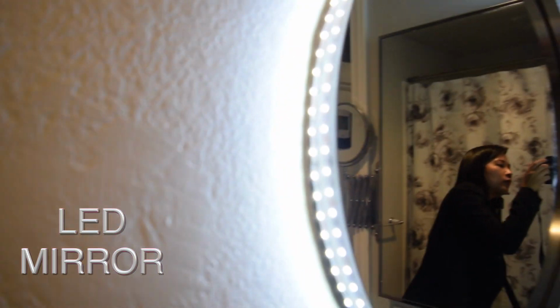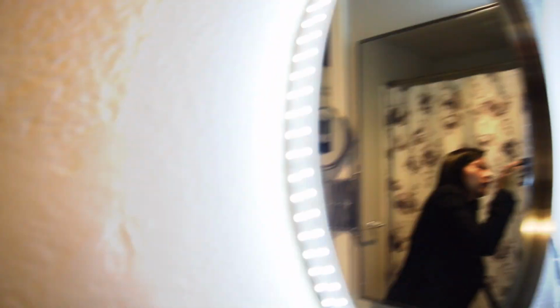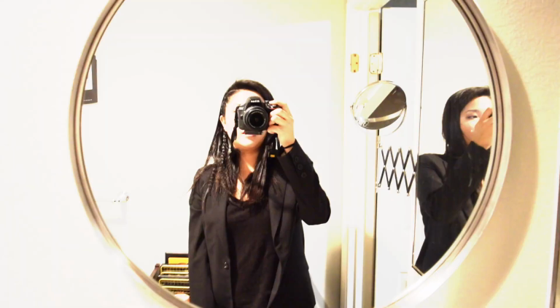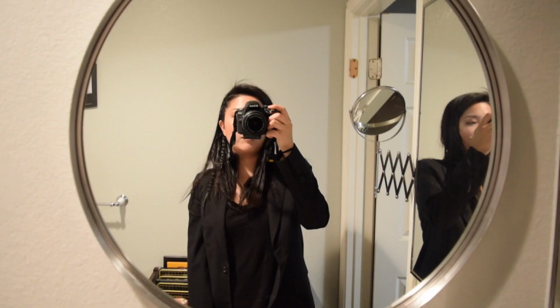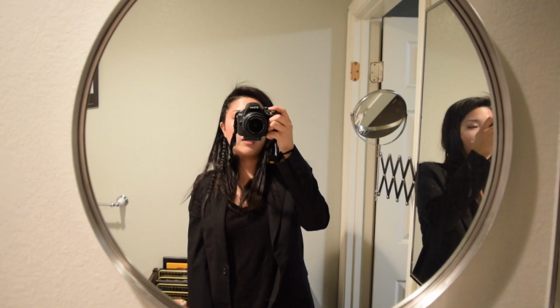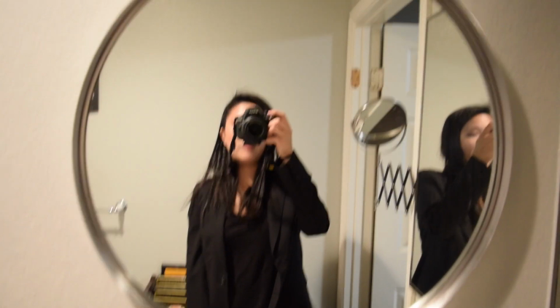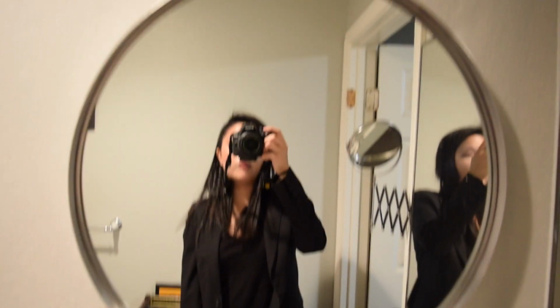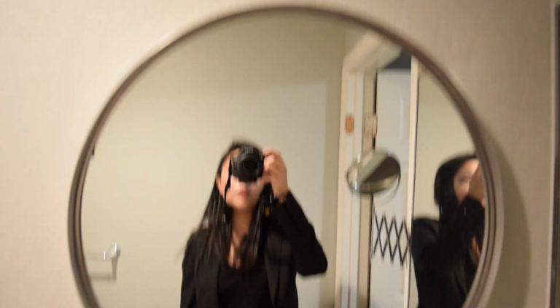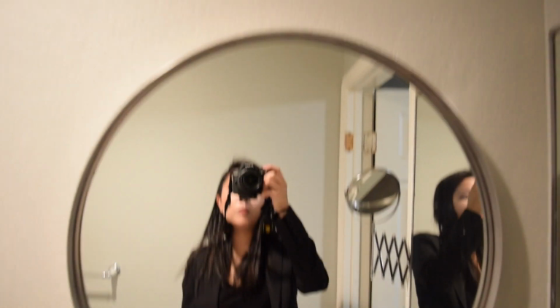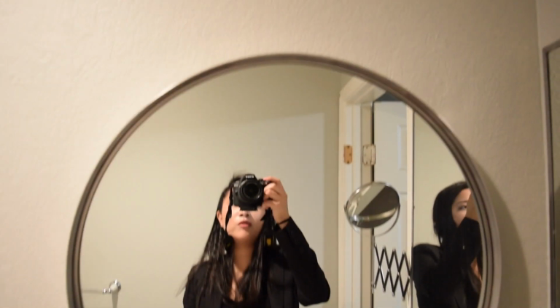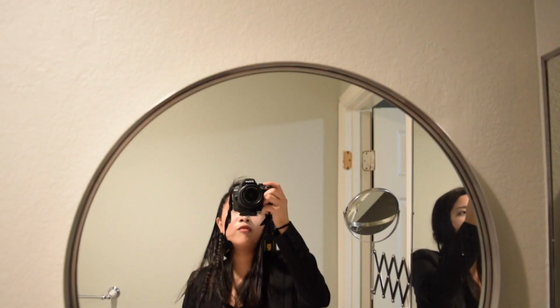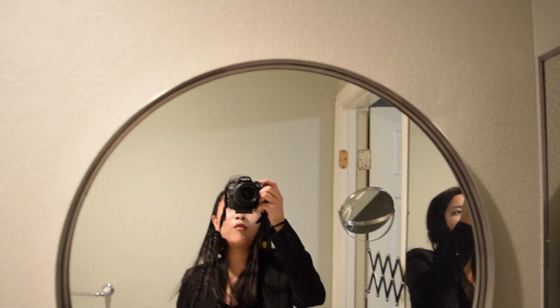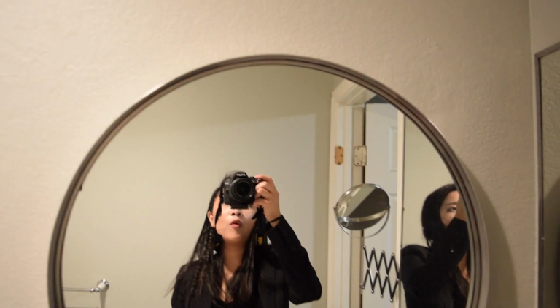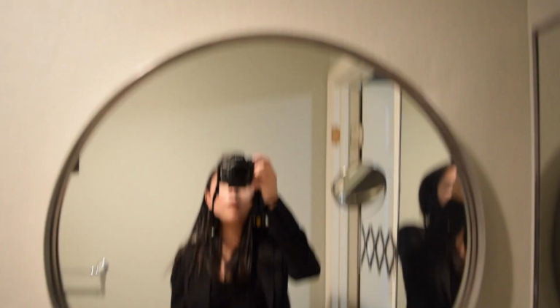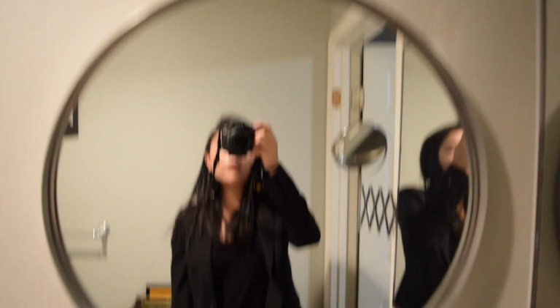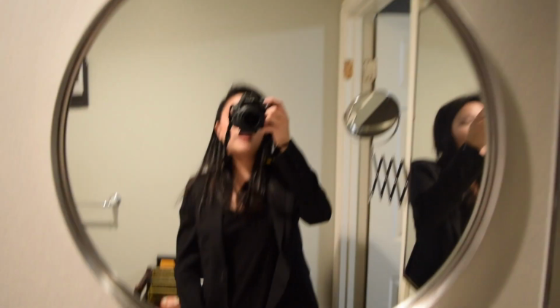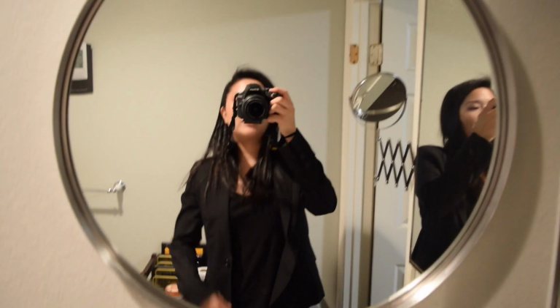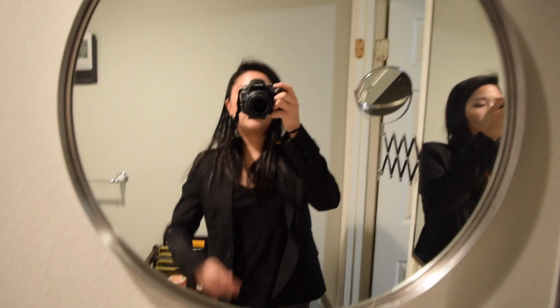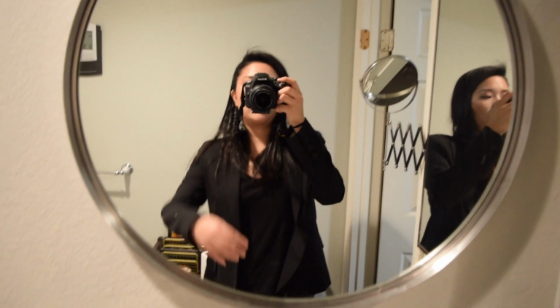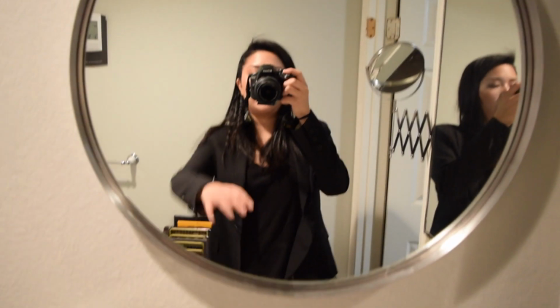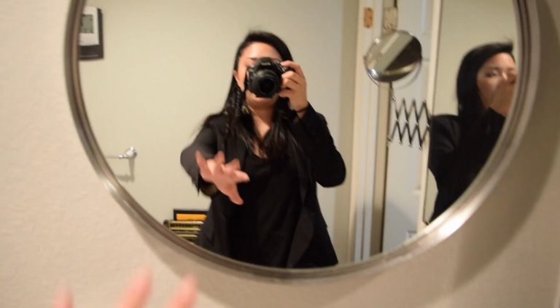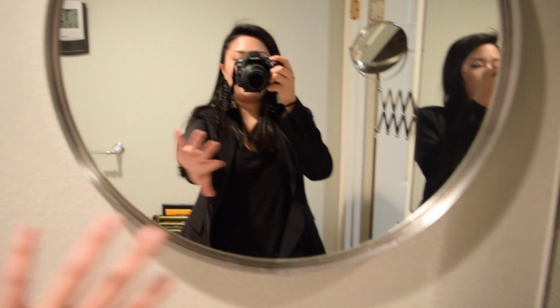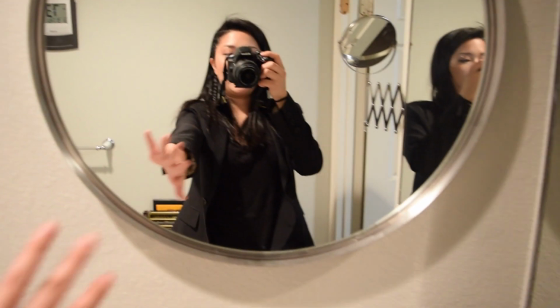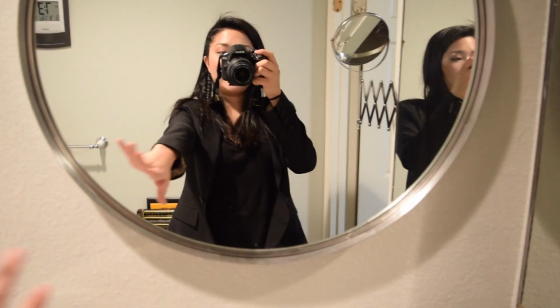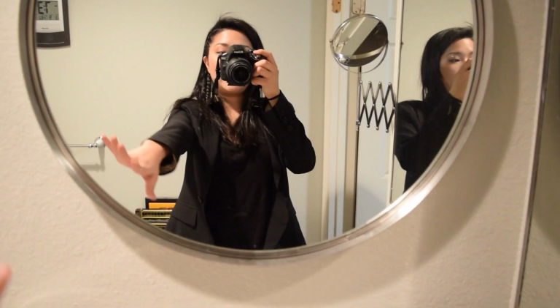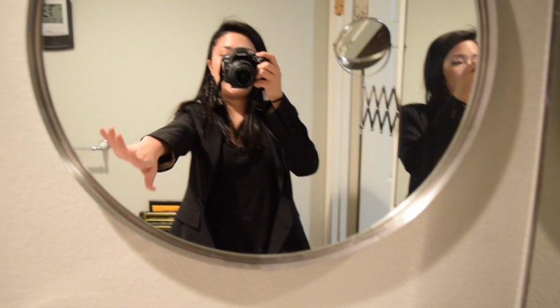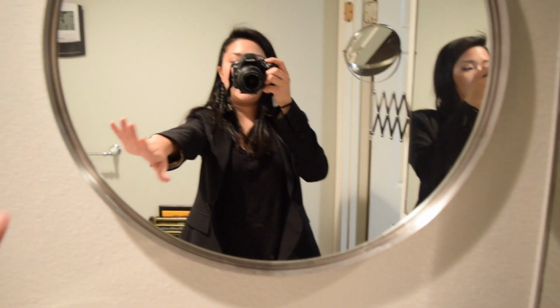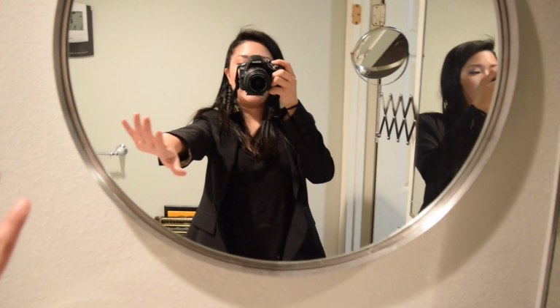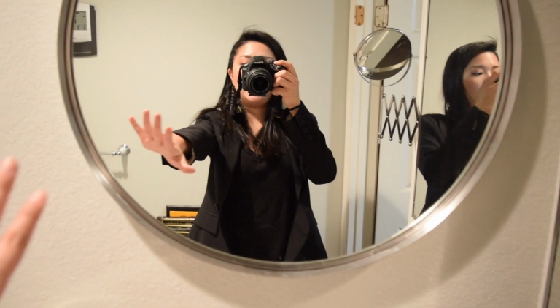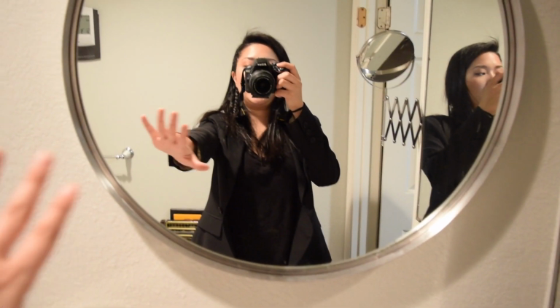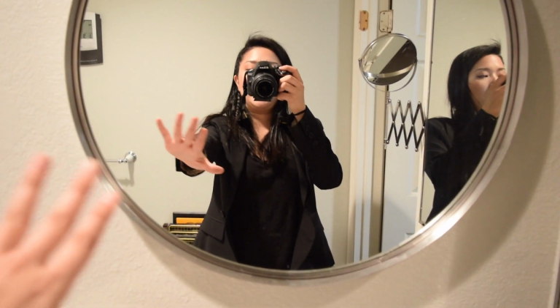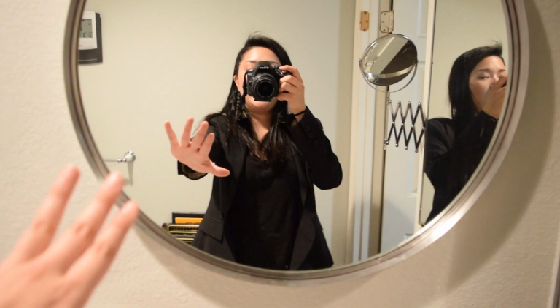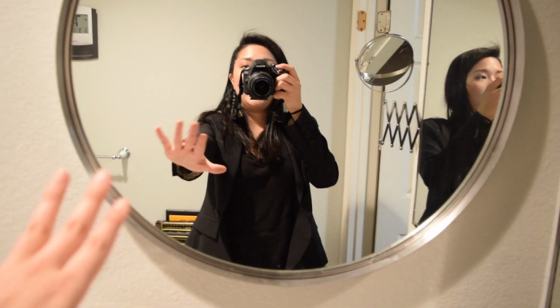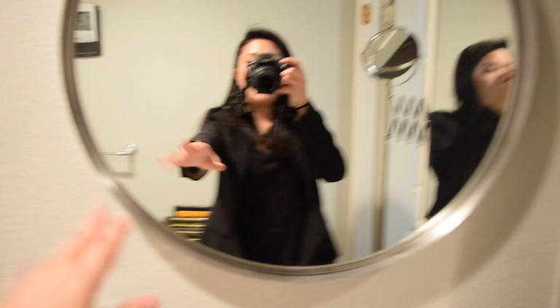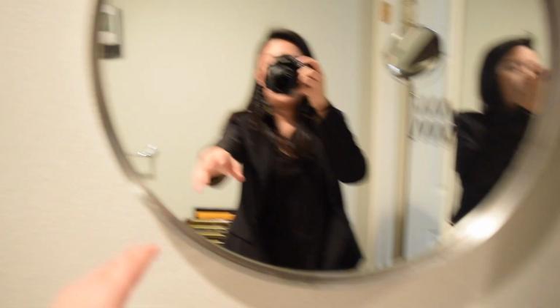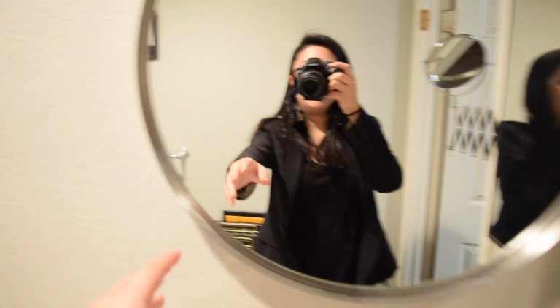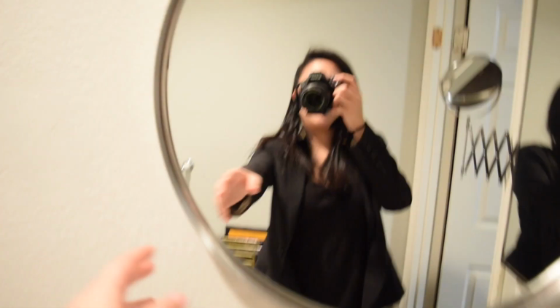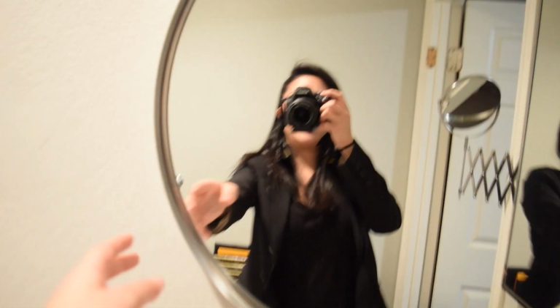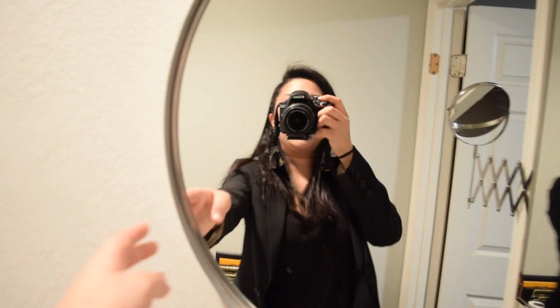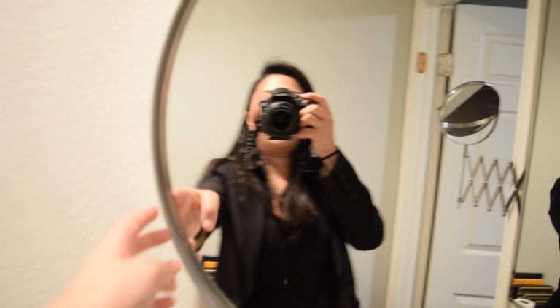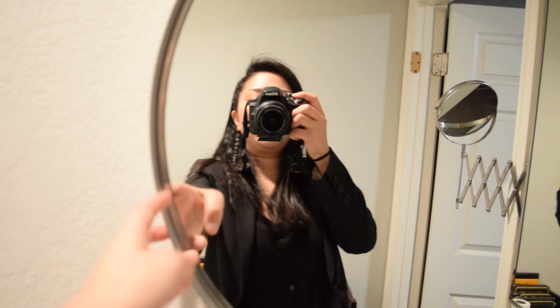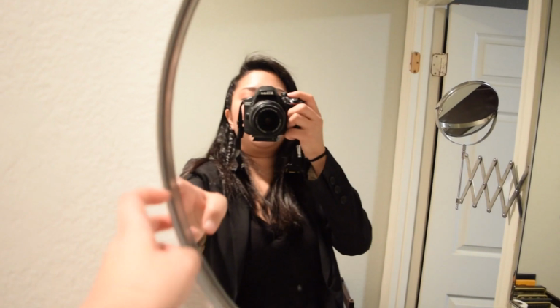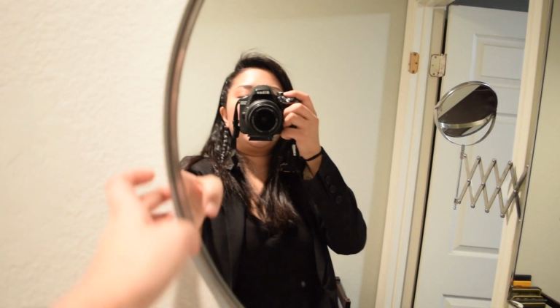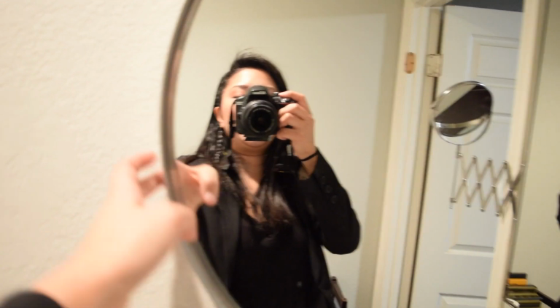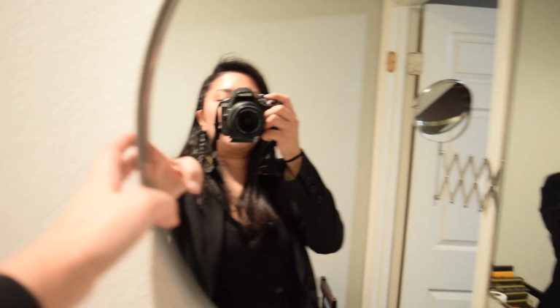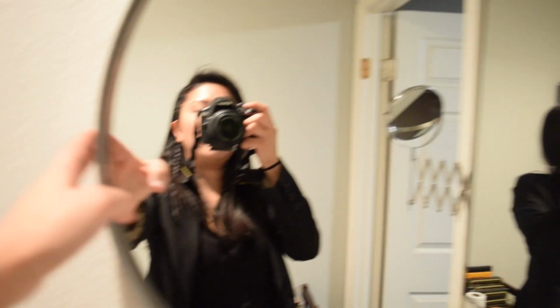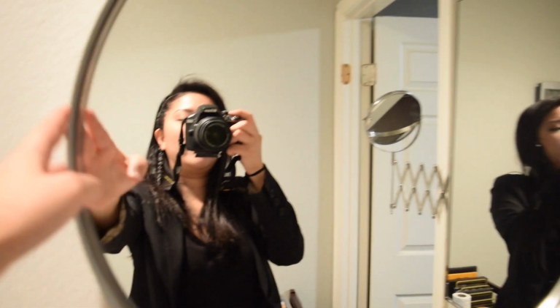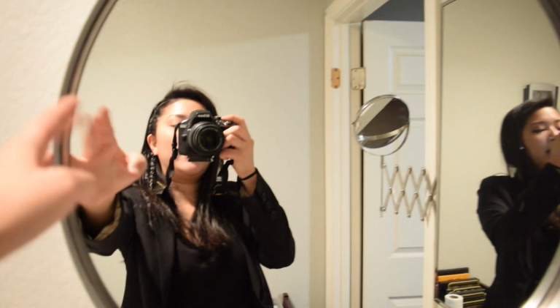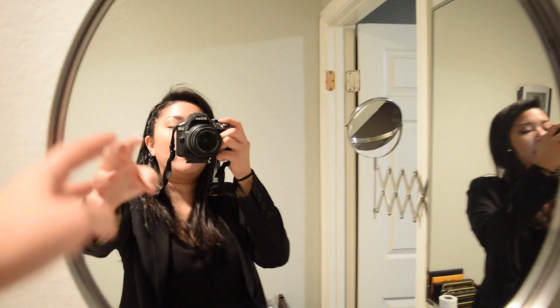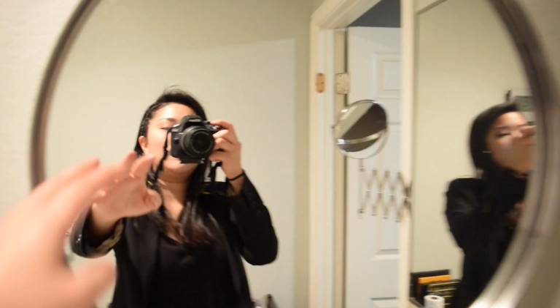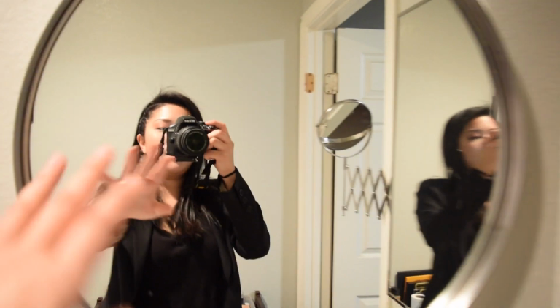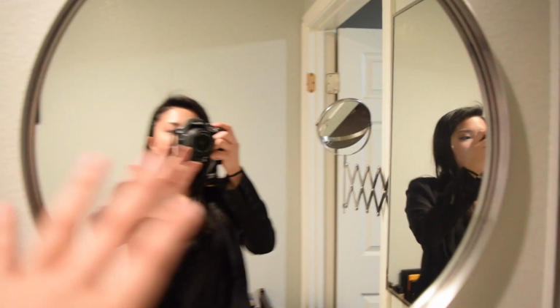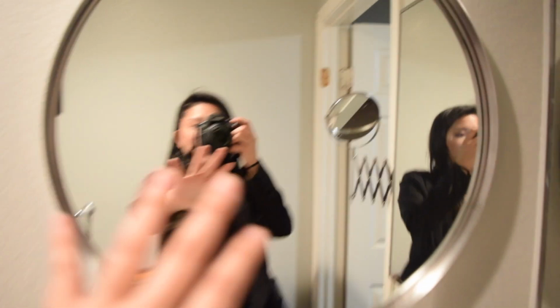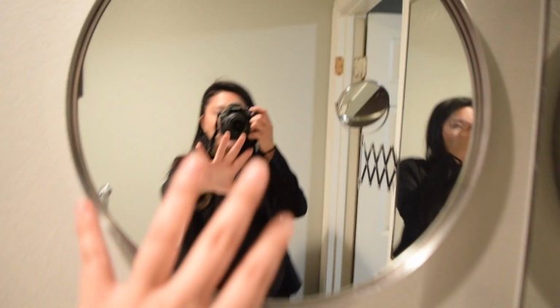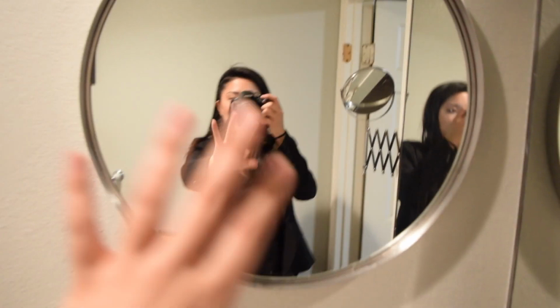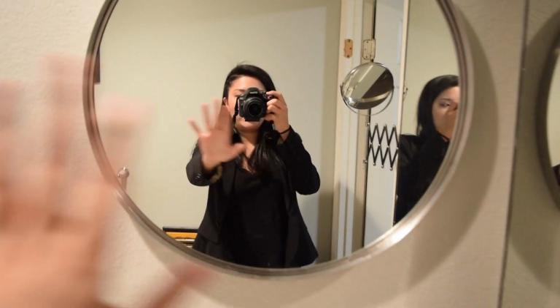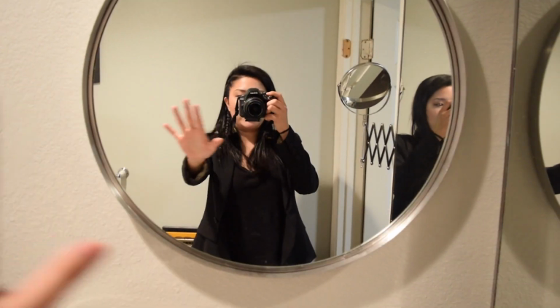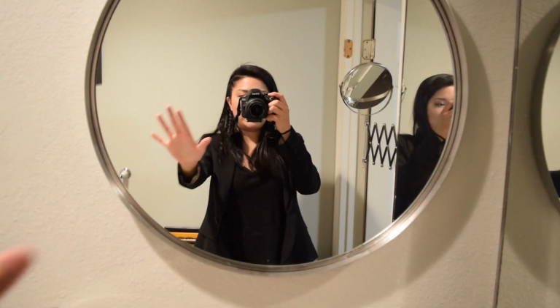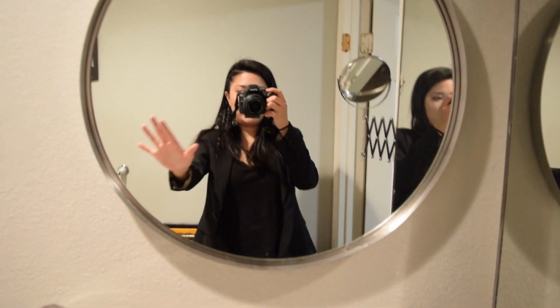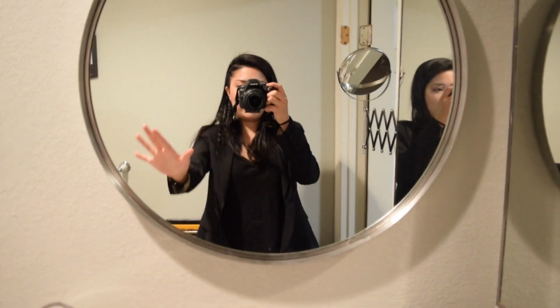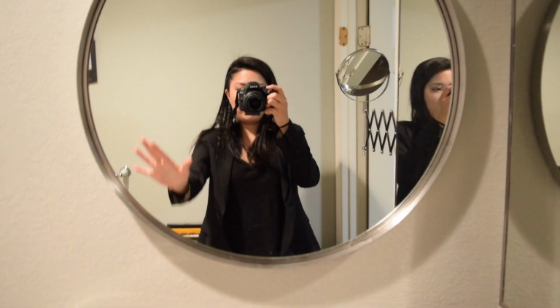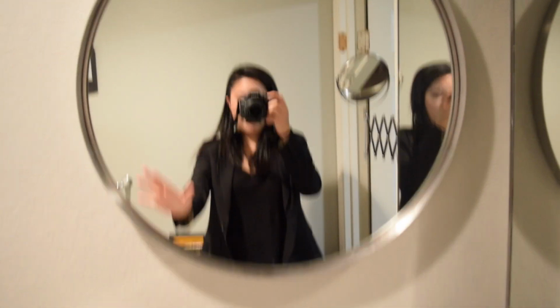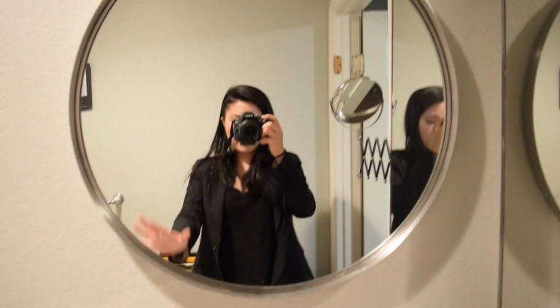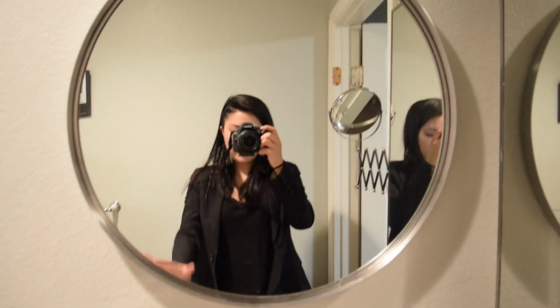This is my mirror before — I just got it from Ikea — and then we're gonna put the lights around the outside and turn it into like a vanity.